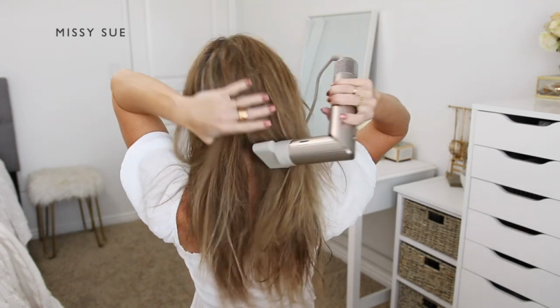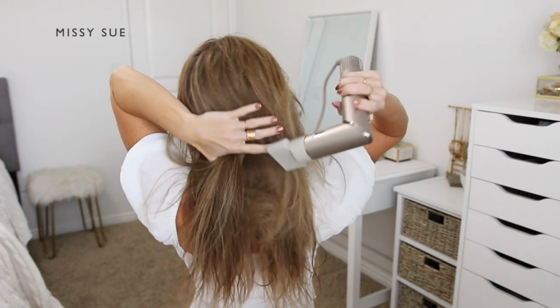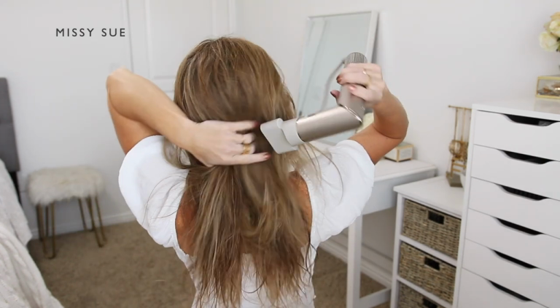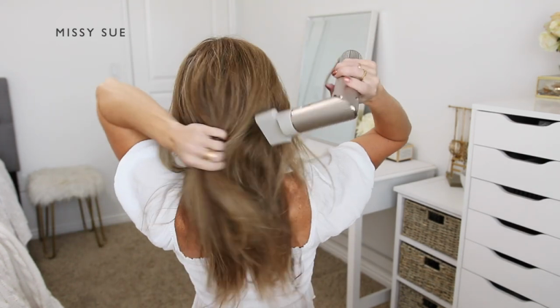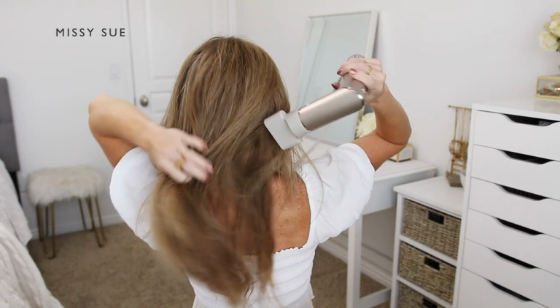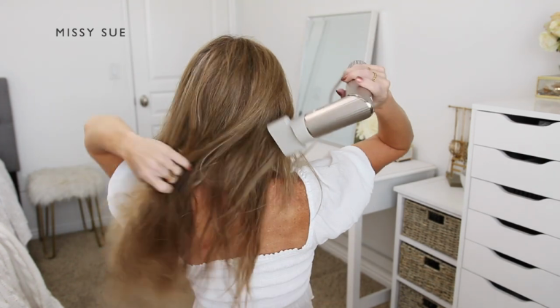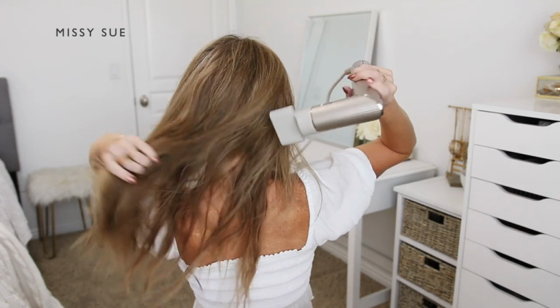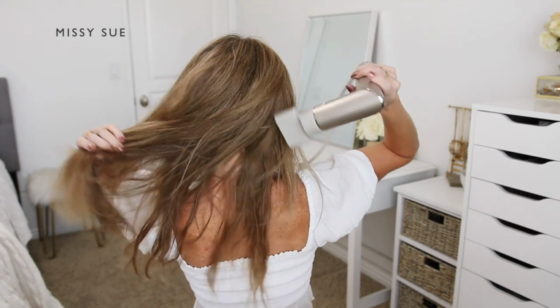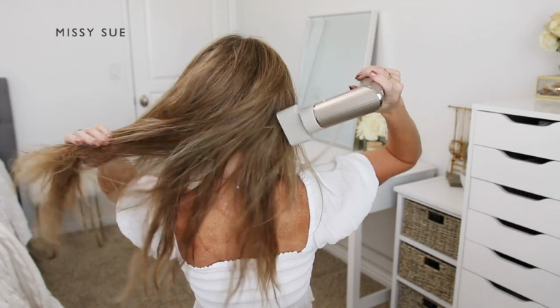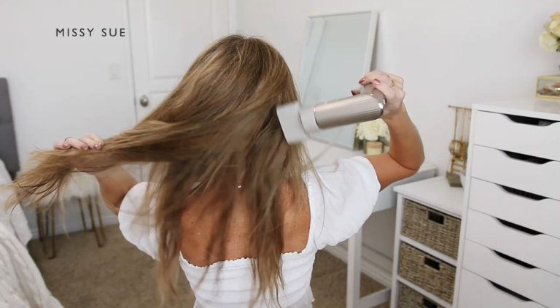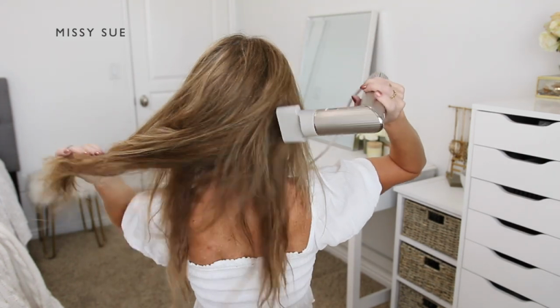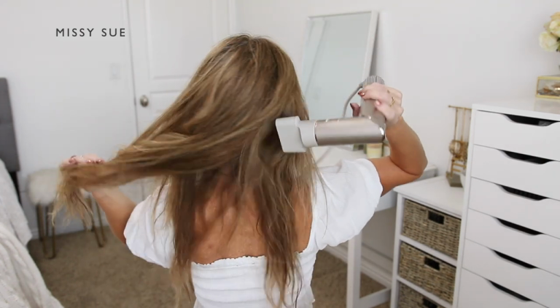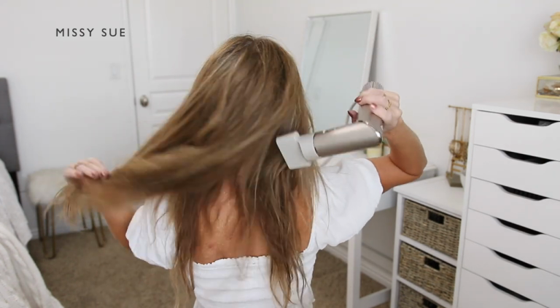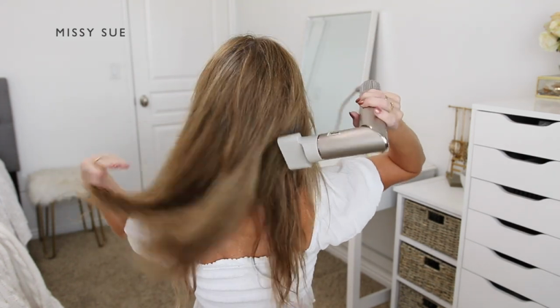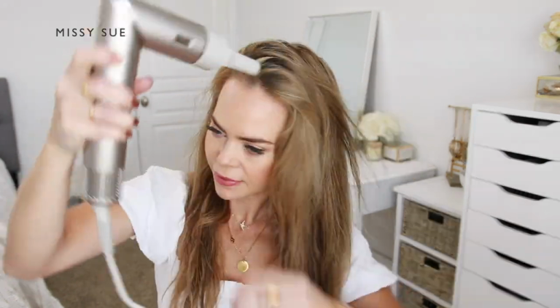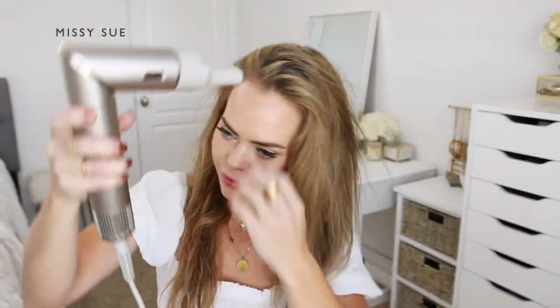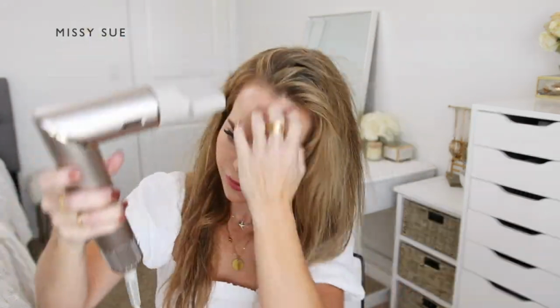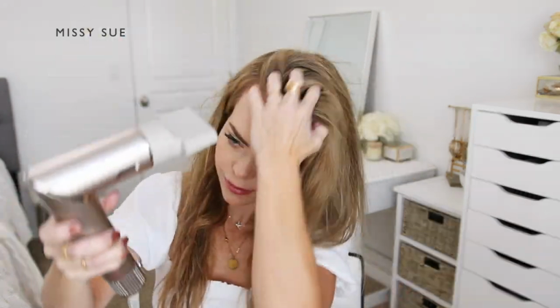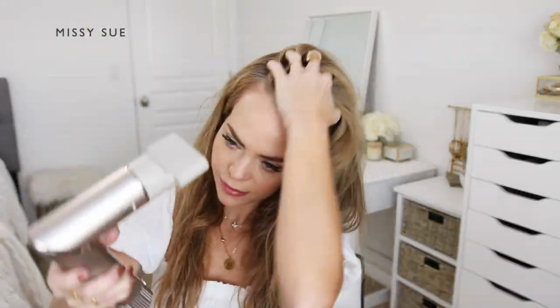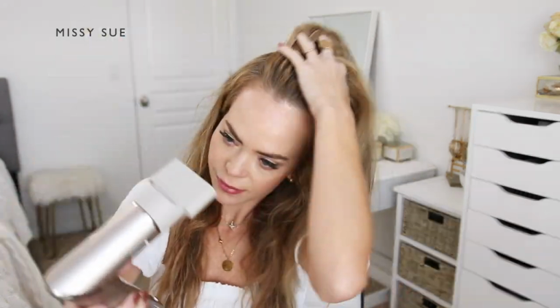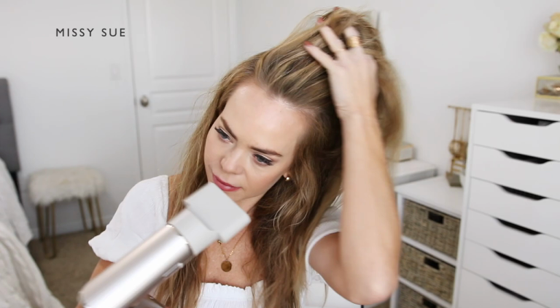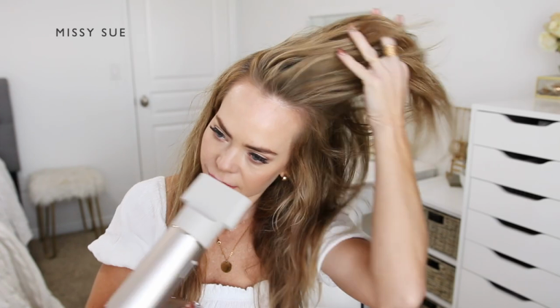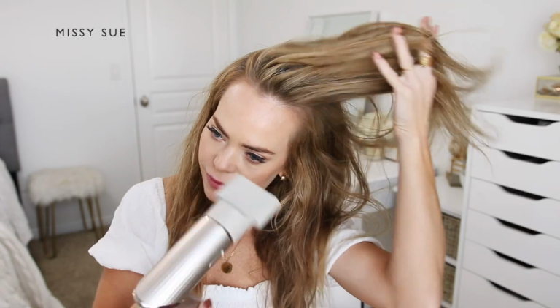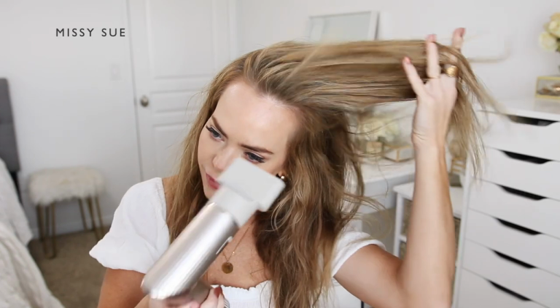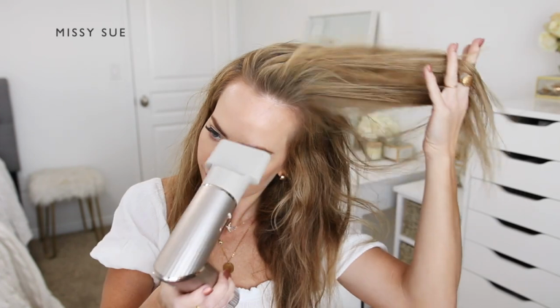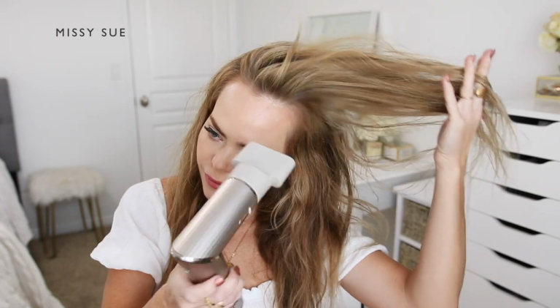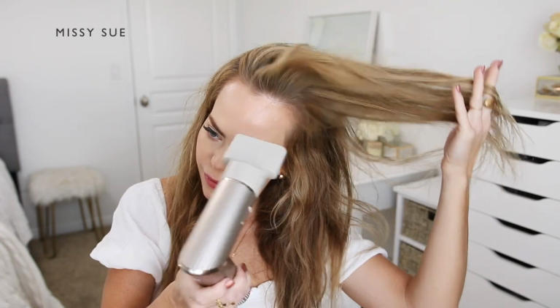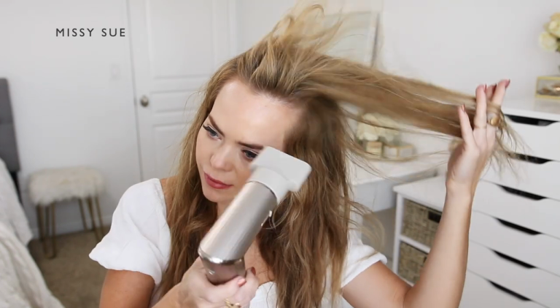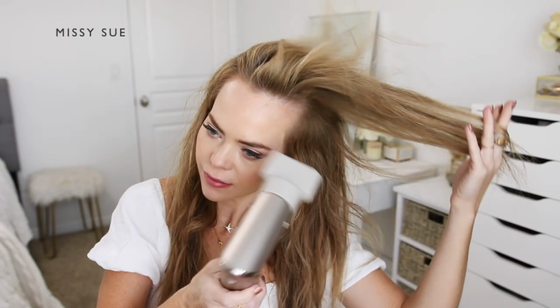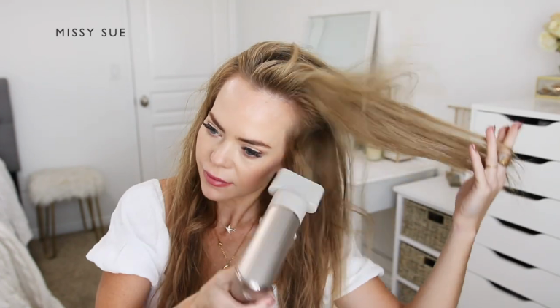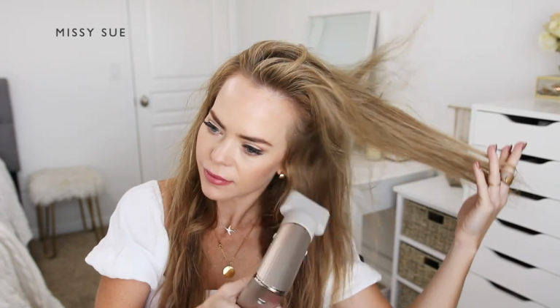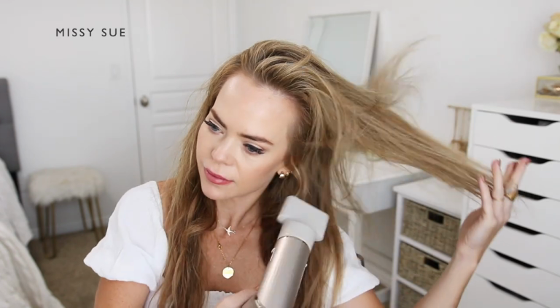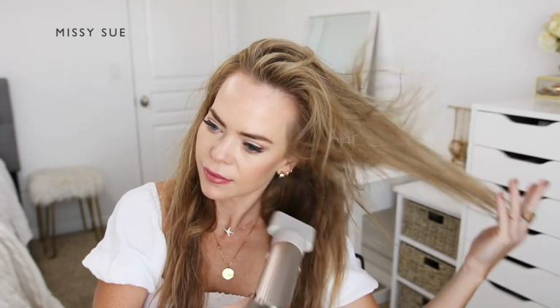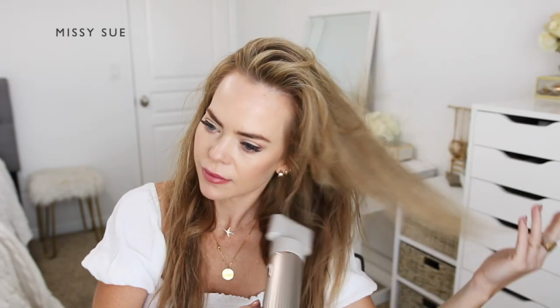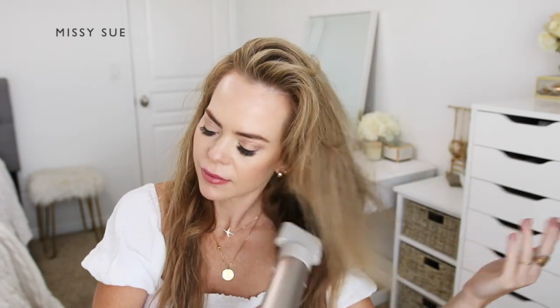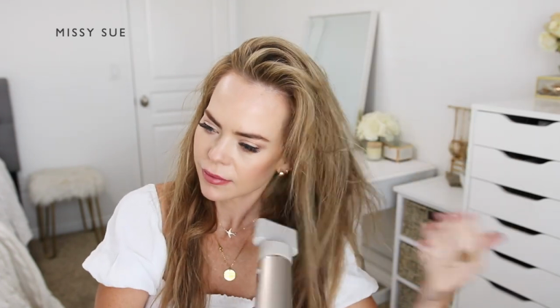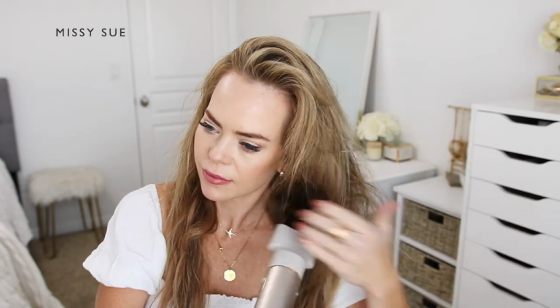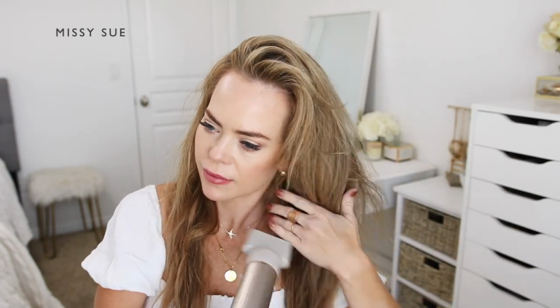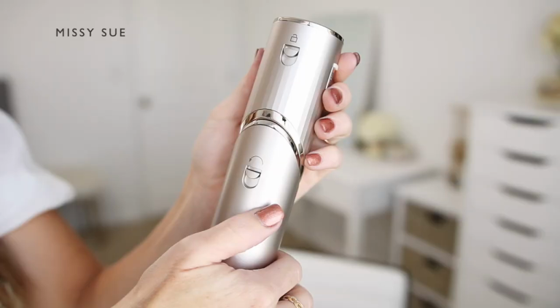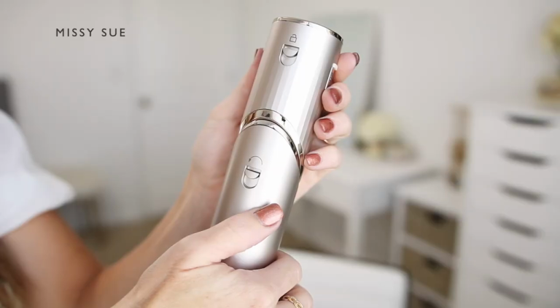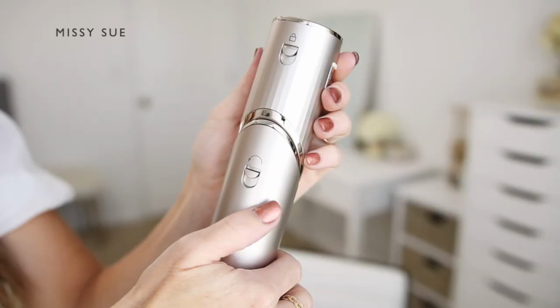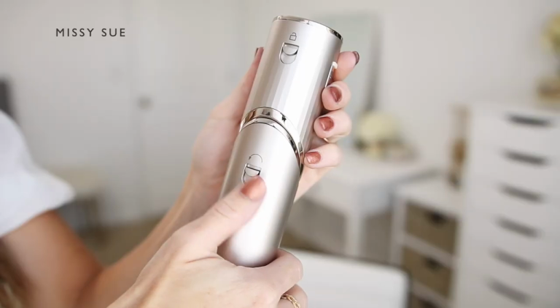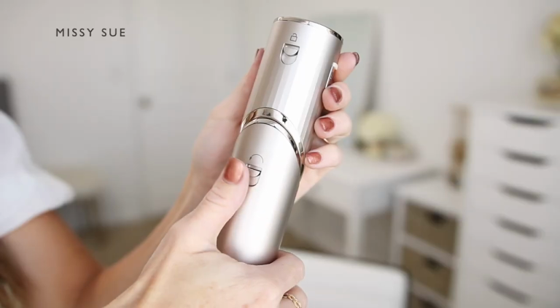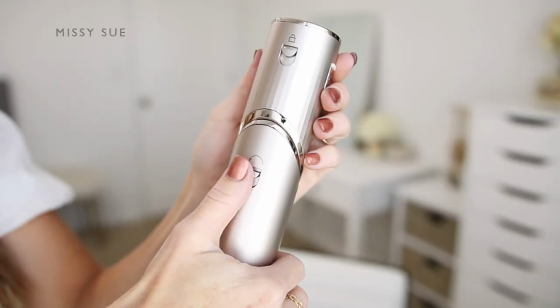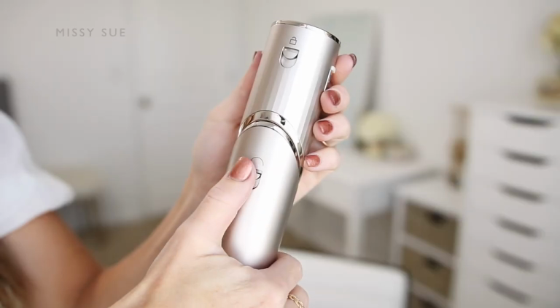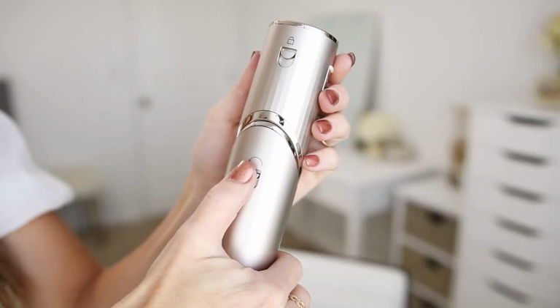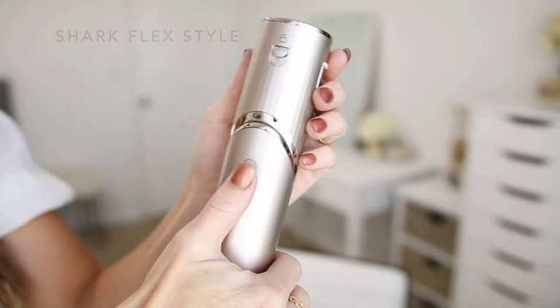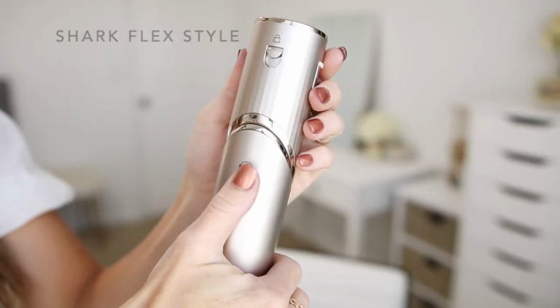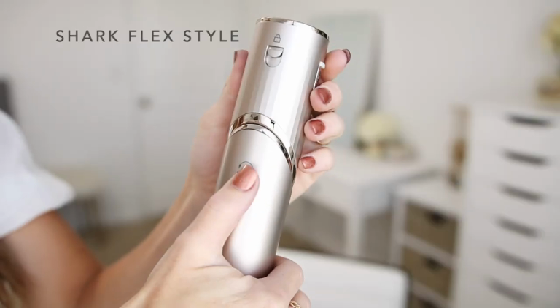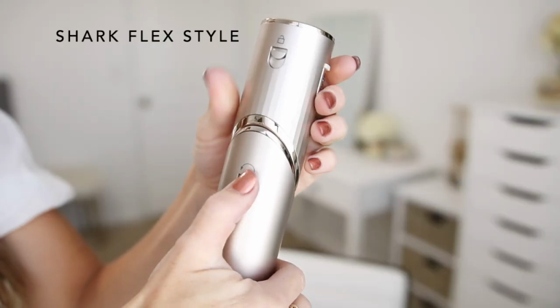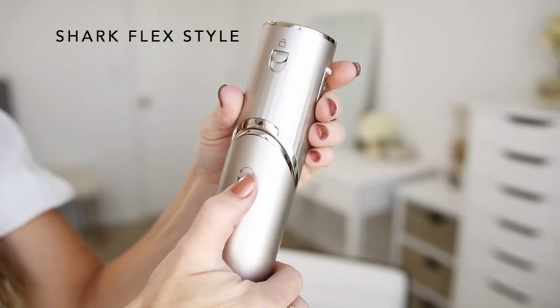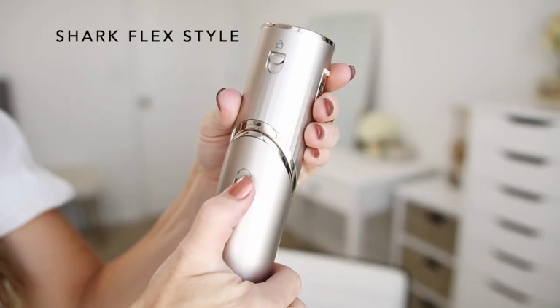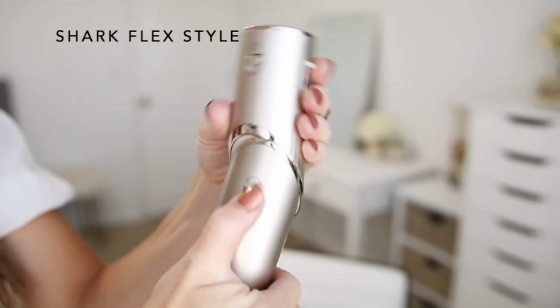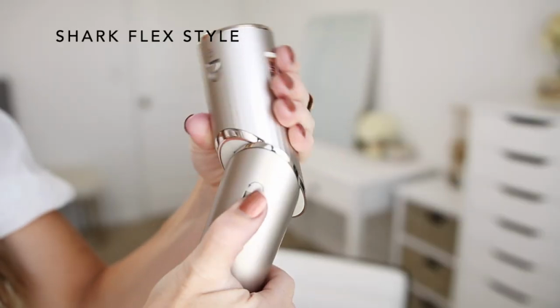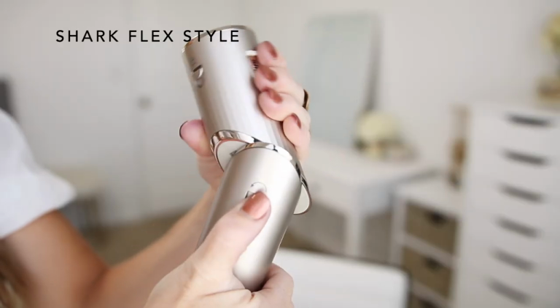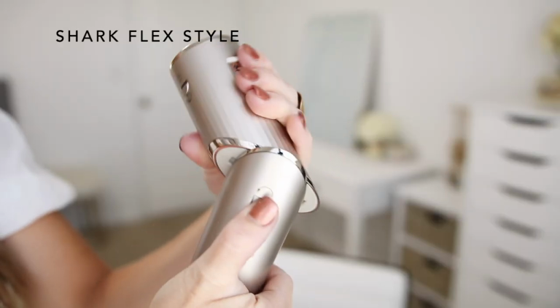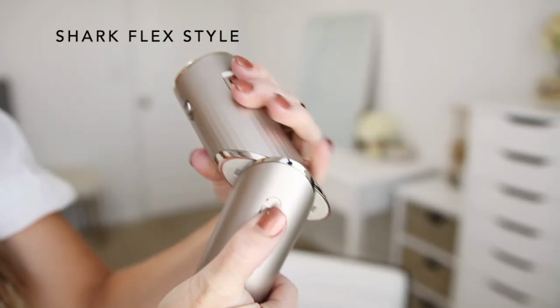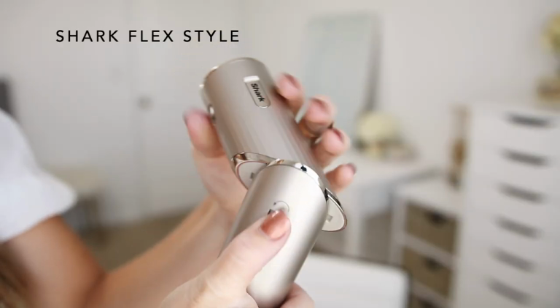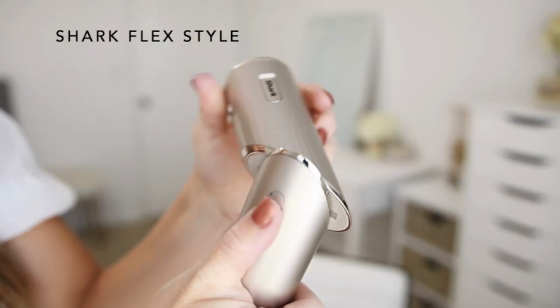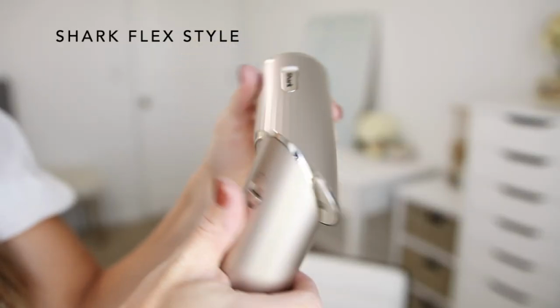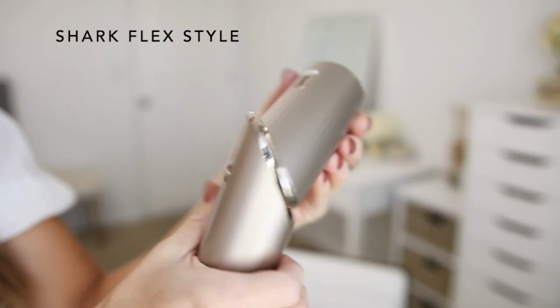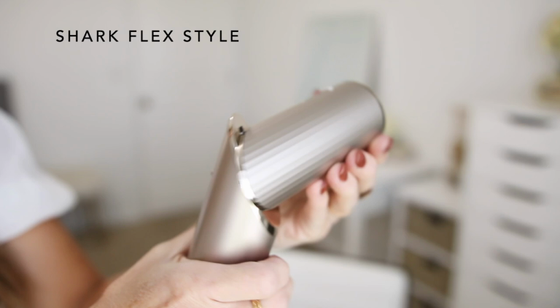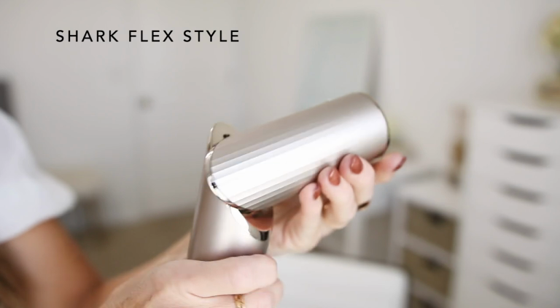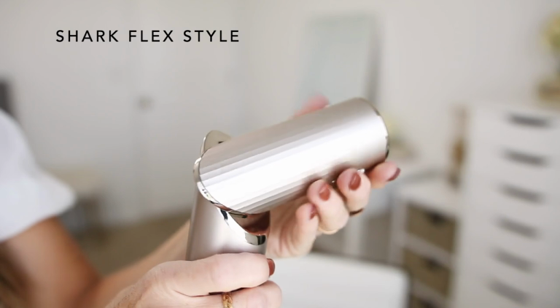Once I'm ready to style it, I'm going to grab my blow dryer, and this is the Shark FlexStyle Airstyling and Drying System.